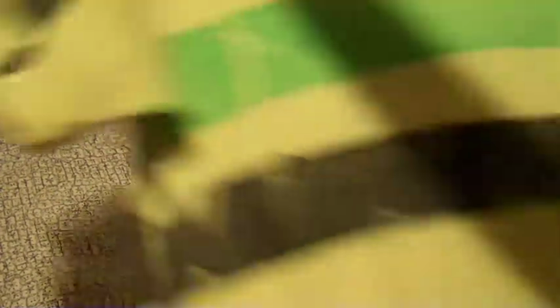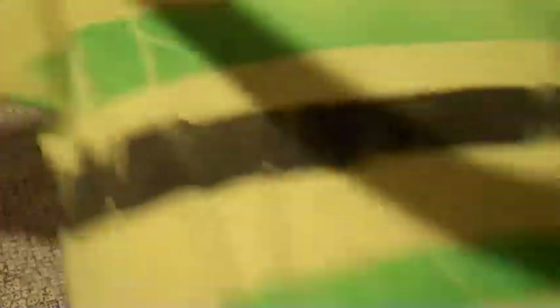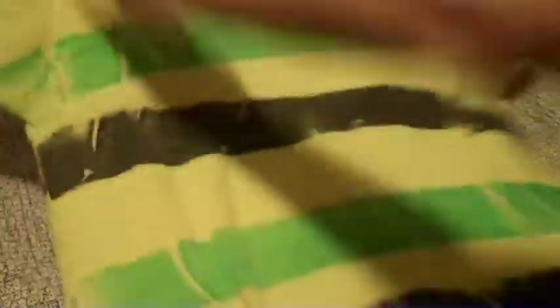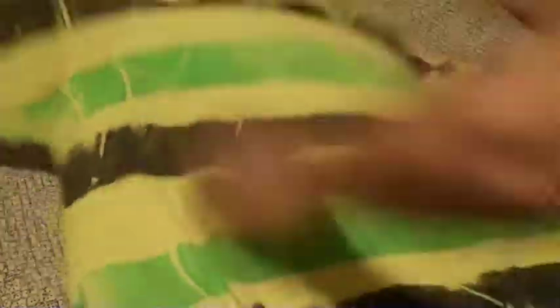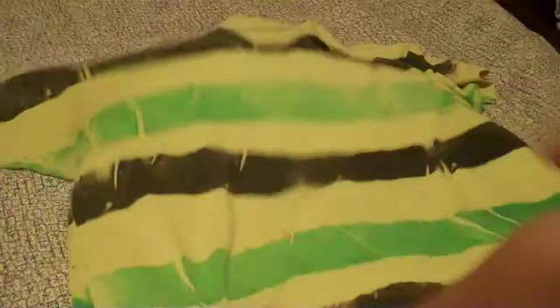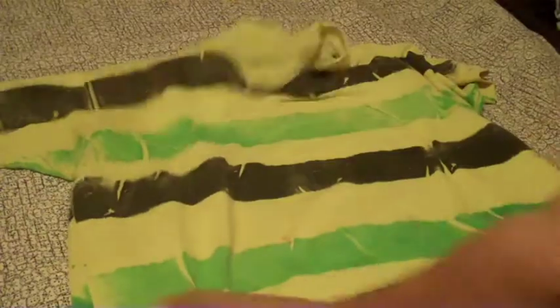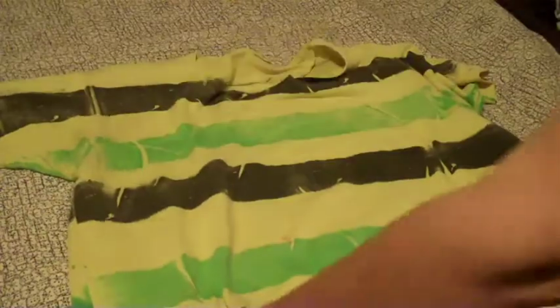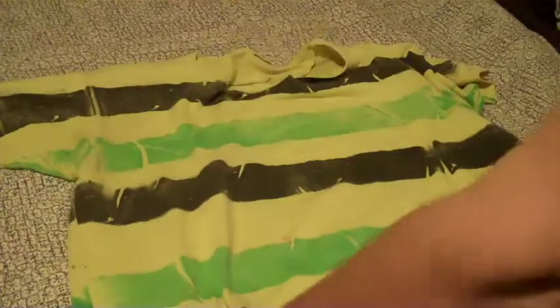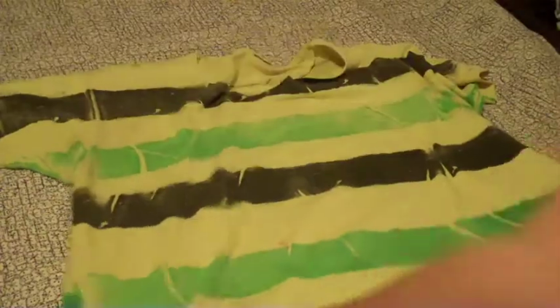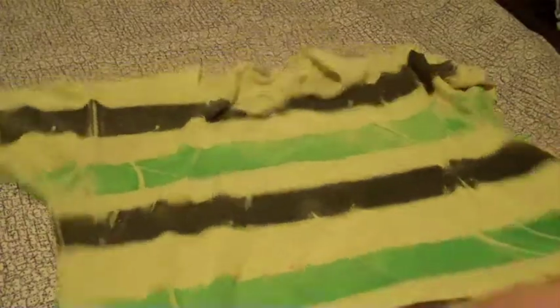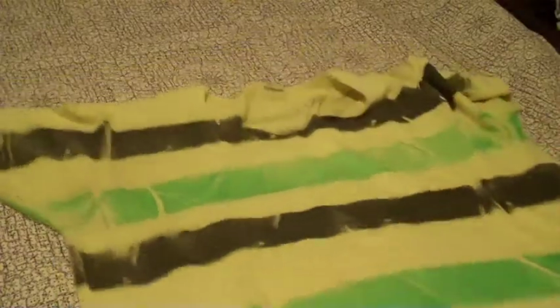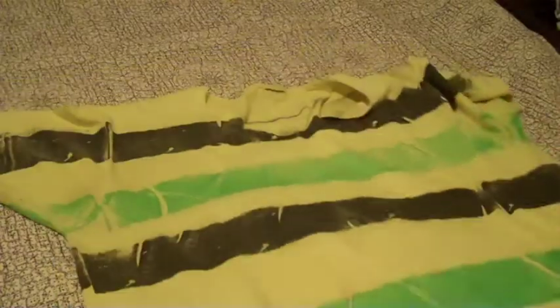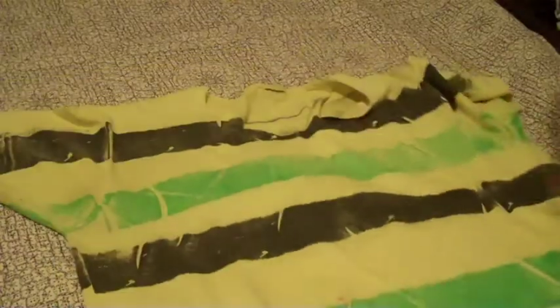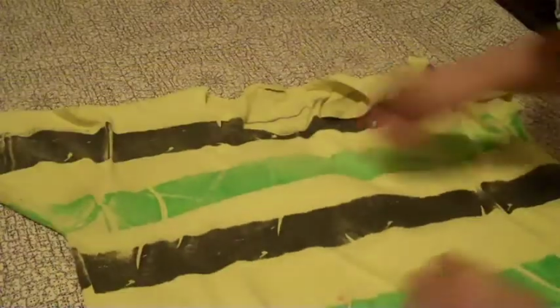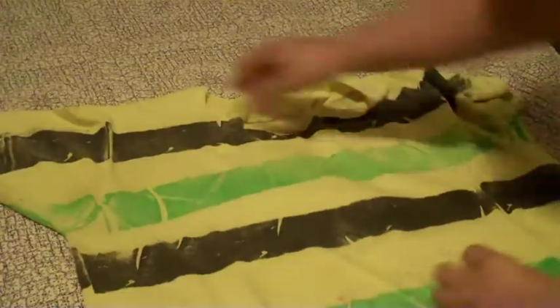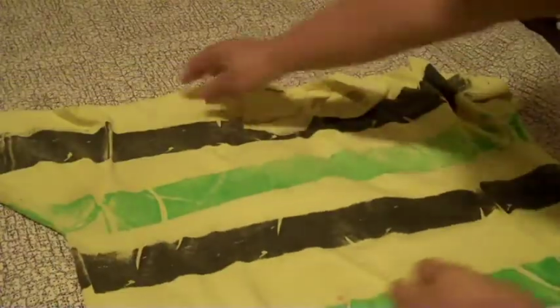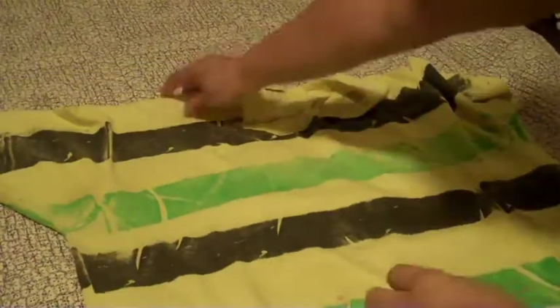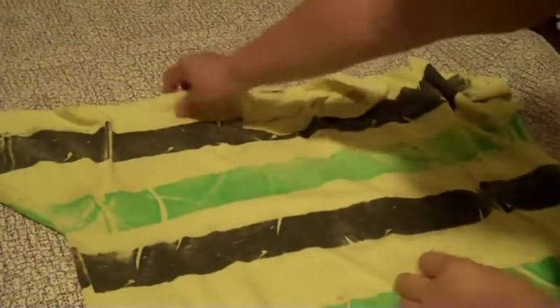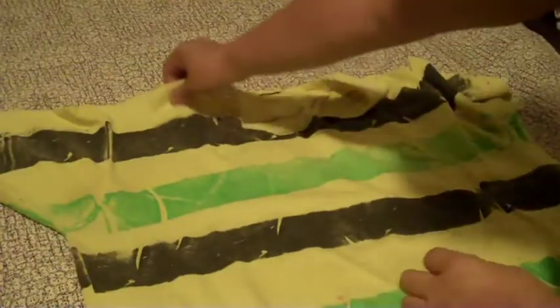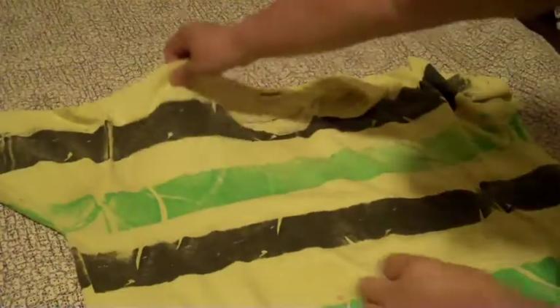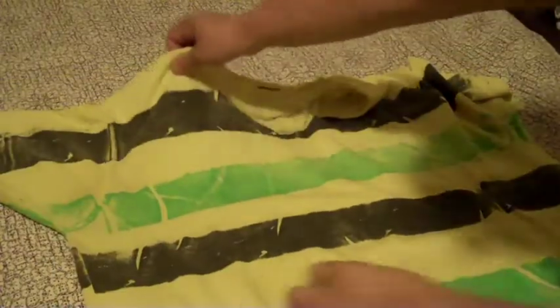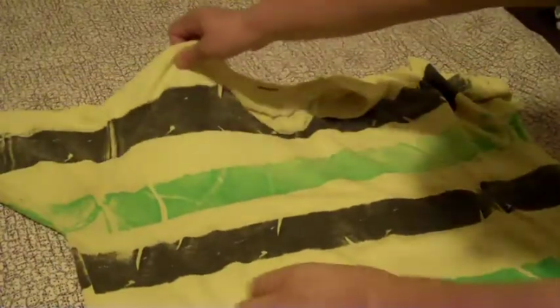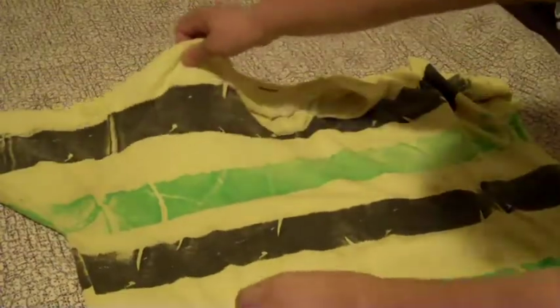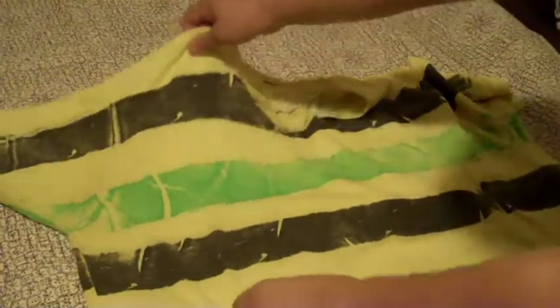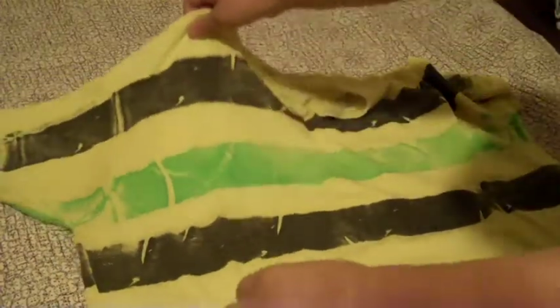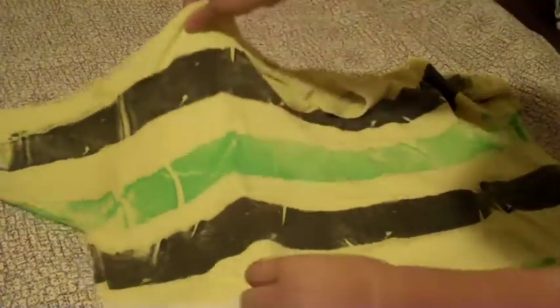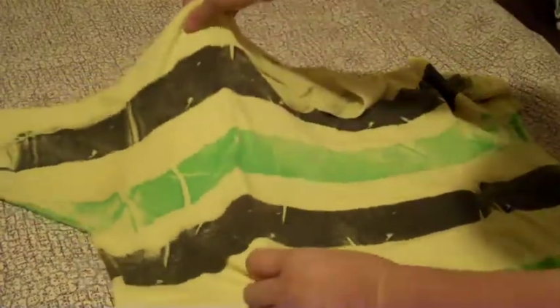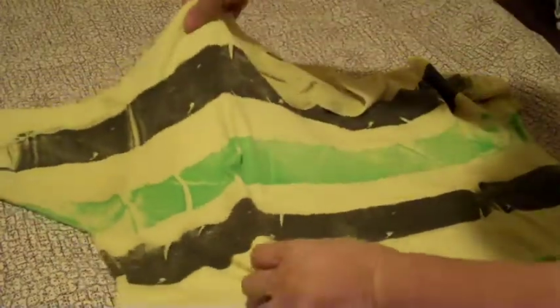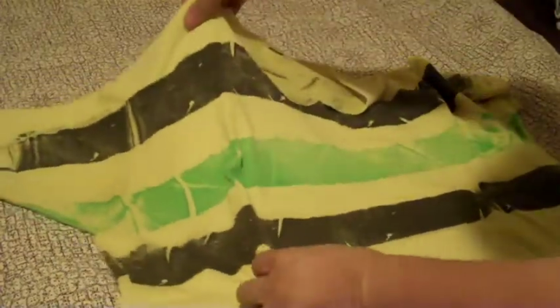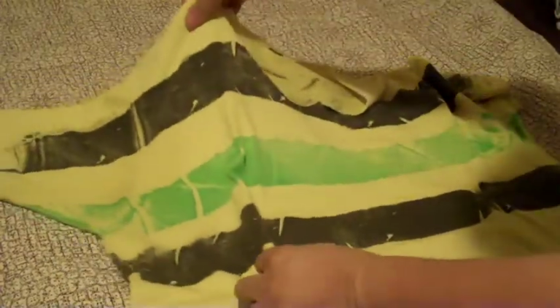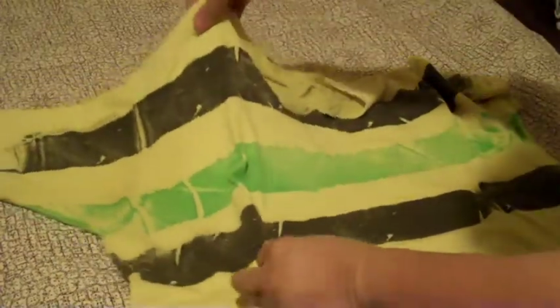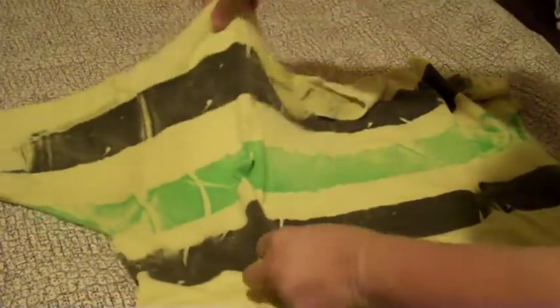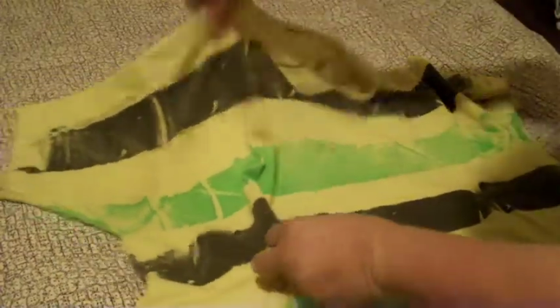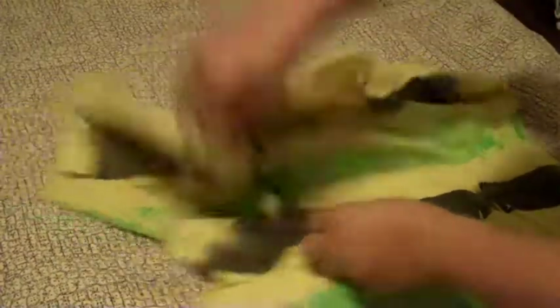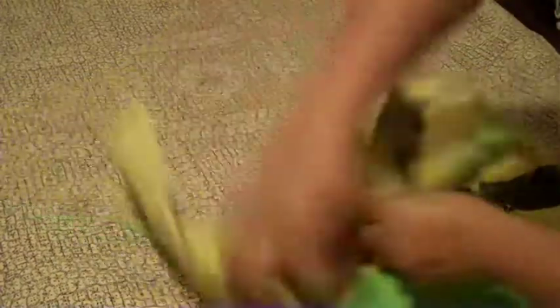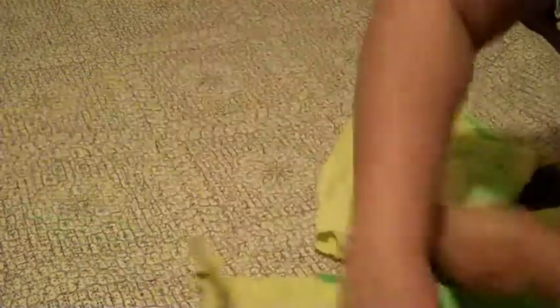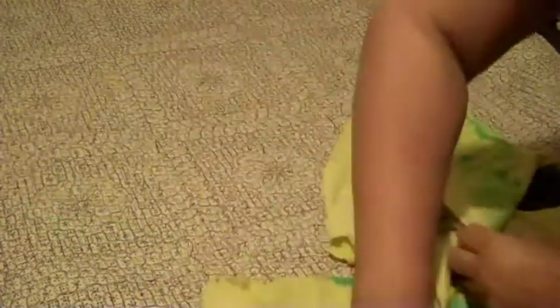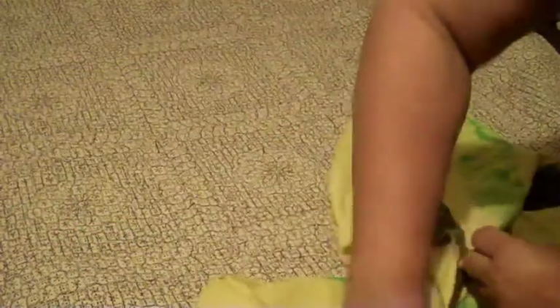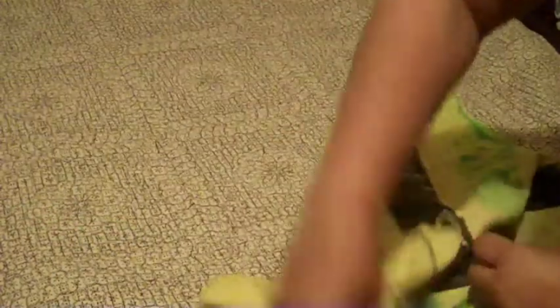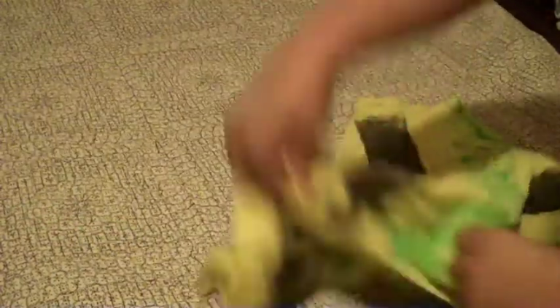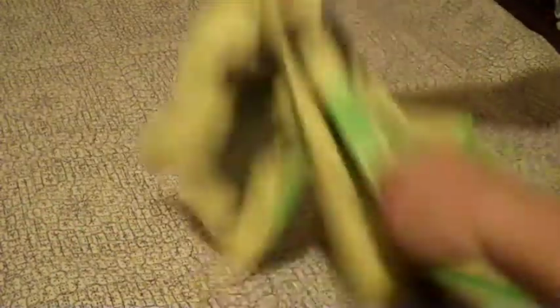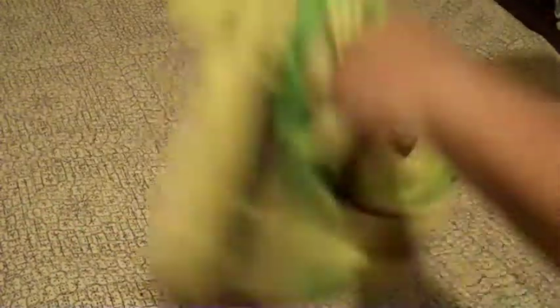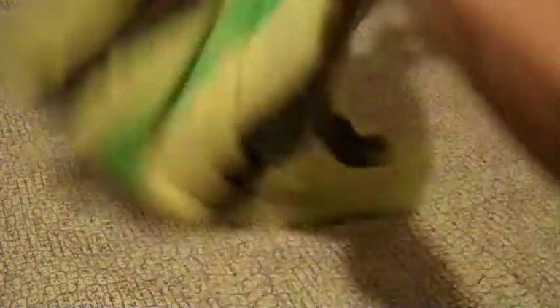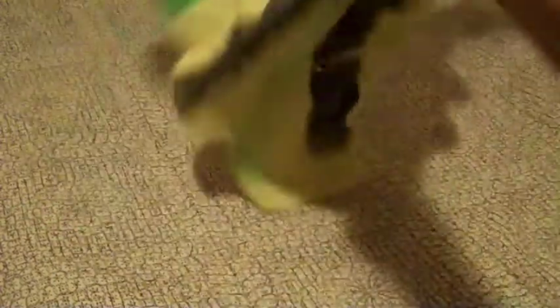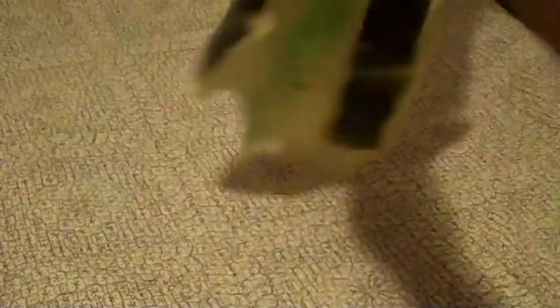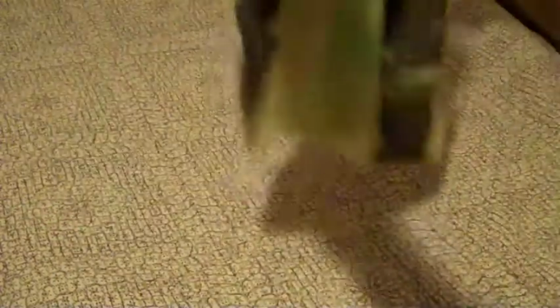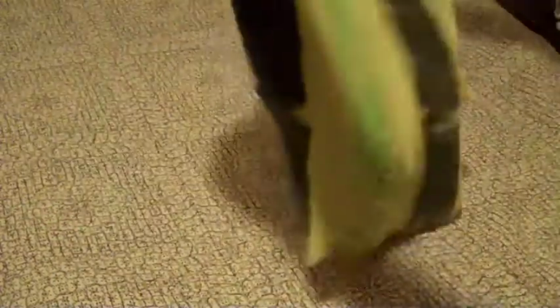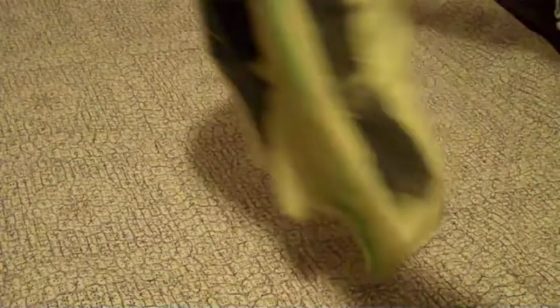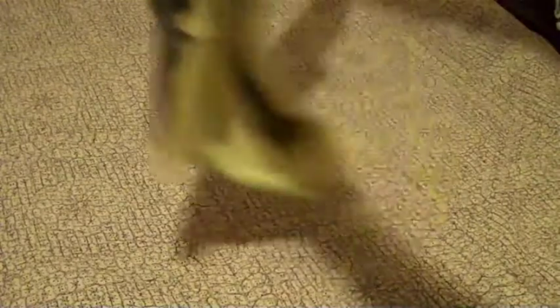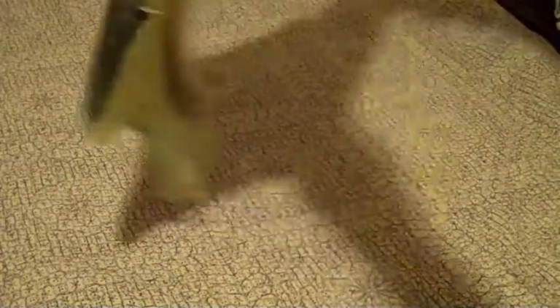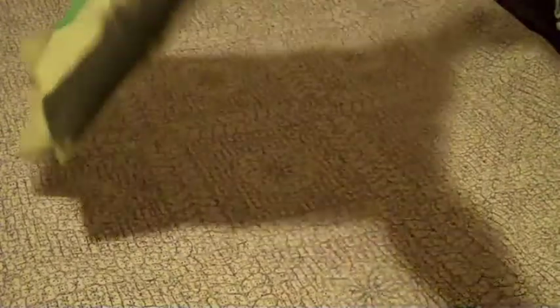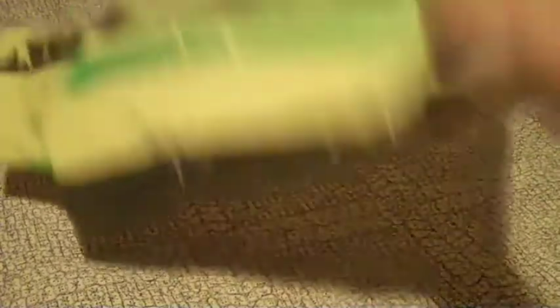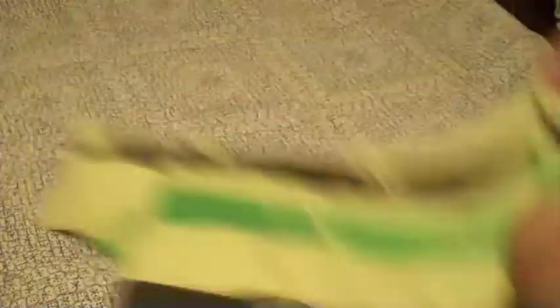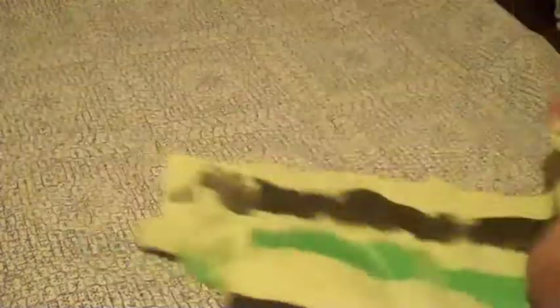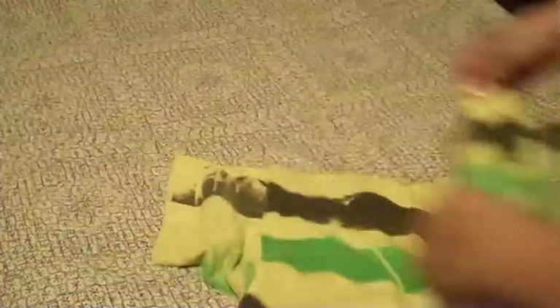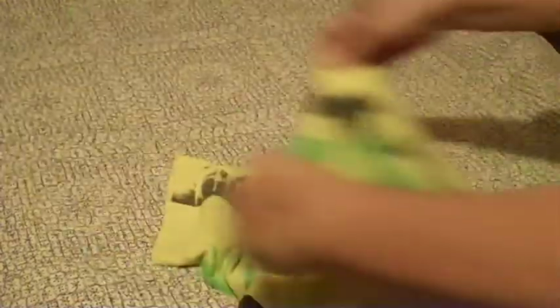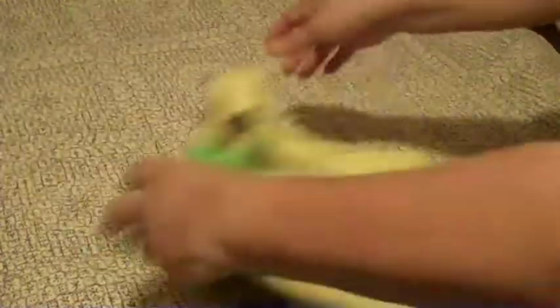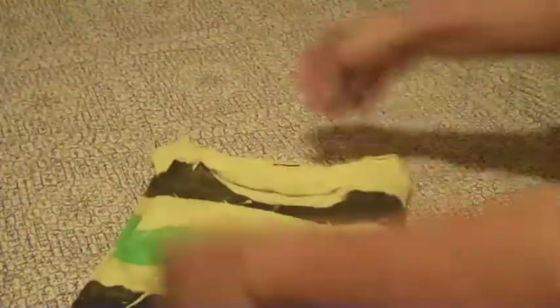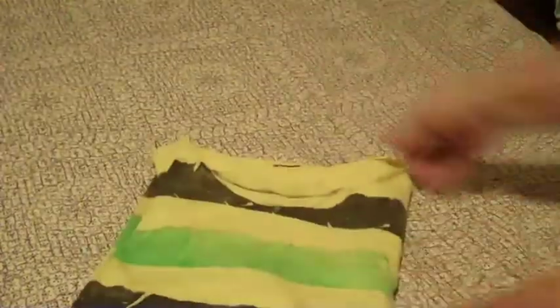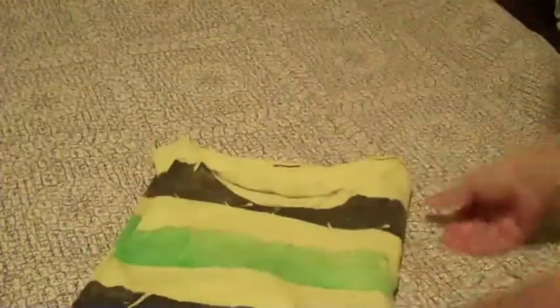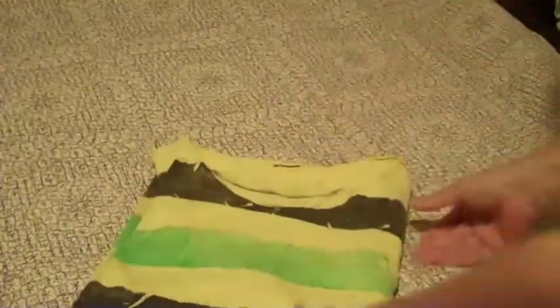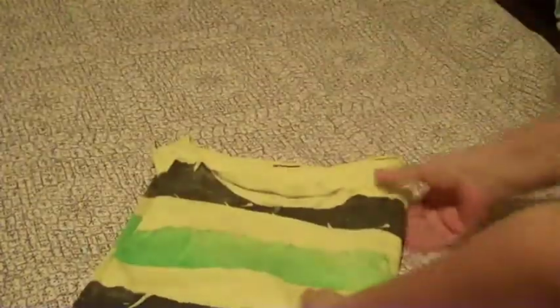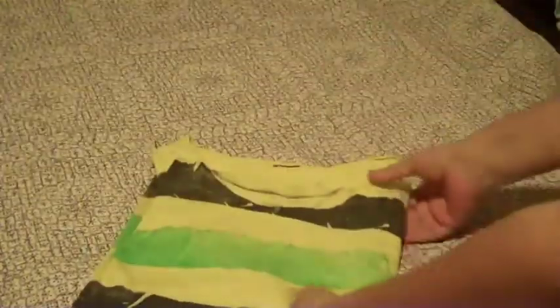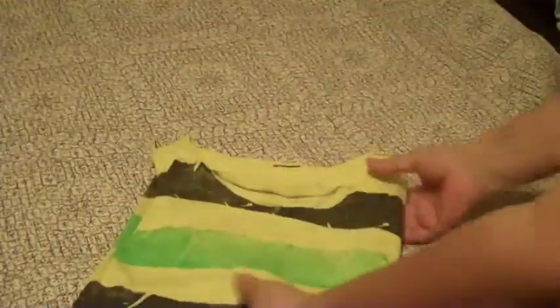Lay them out frontwards. Grab up here, grab down here. Cross your arms over. Bam.